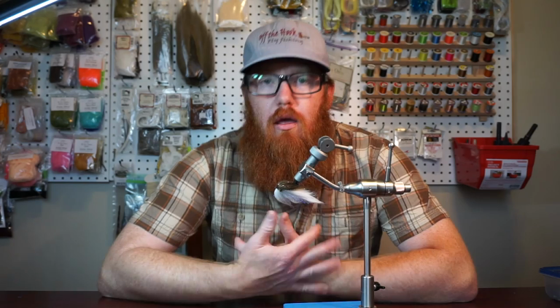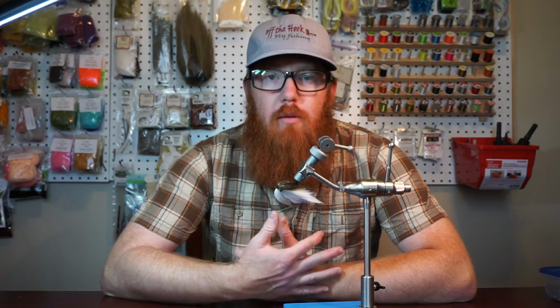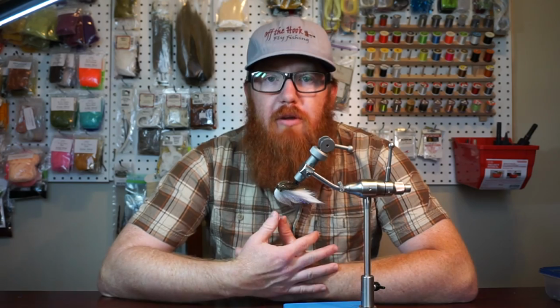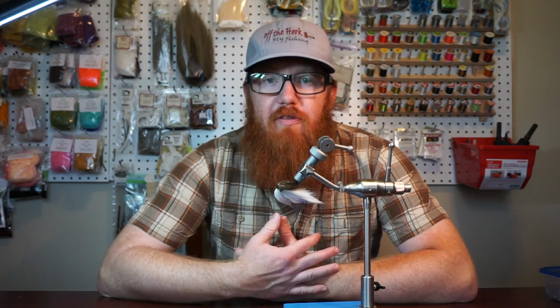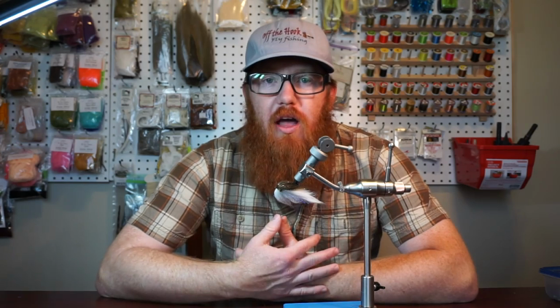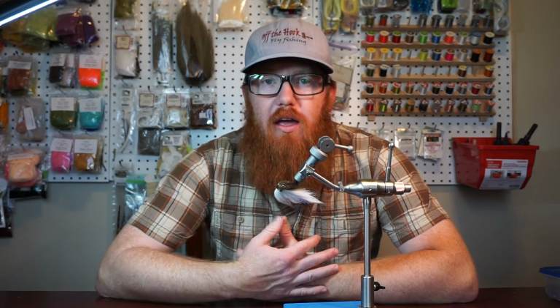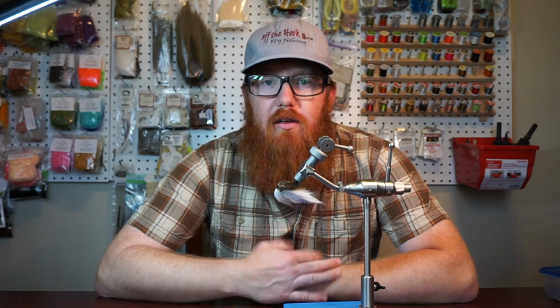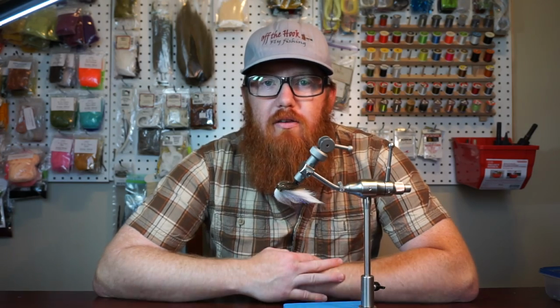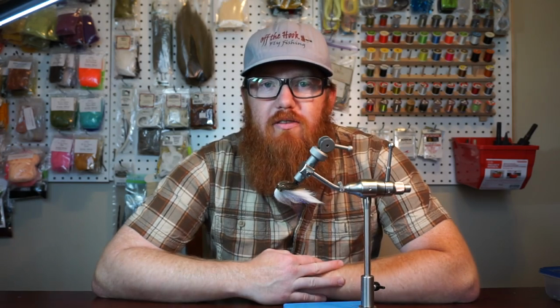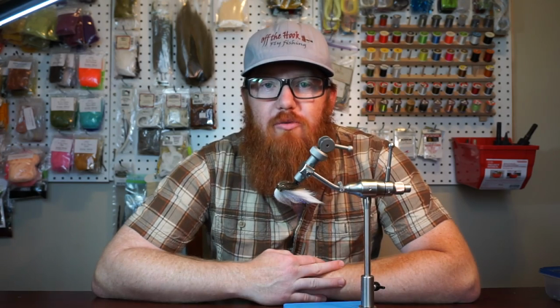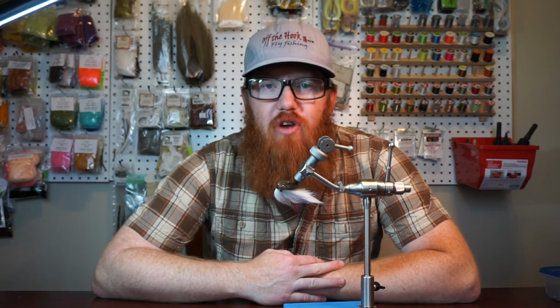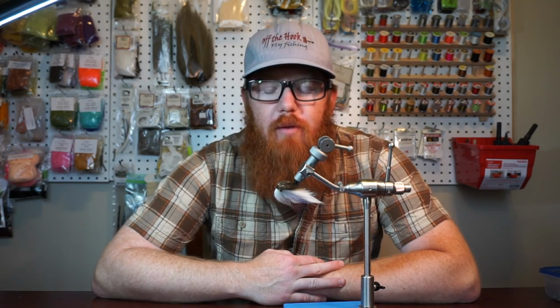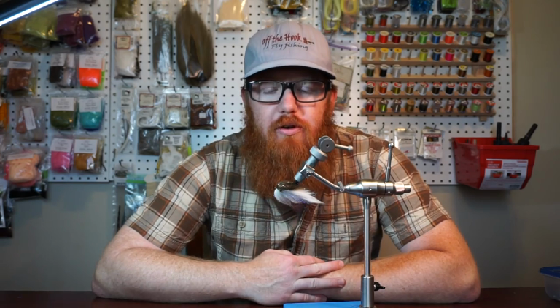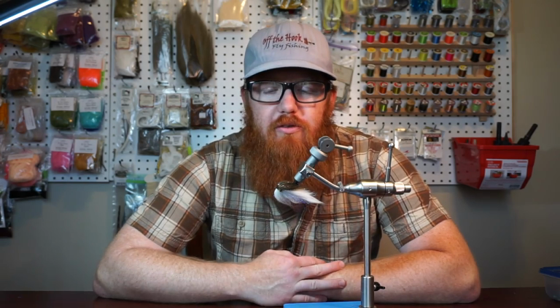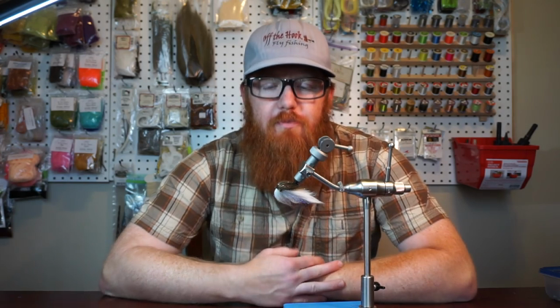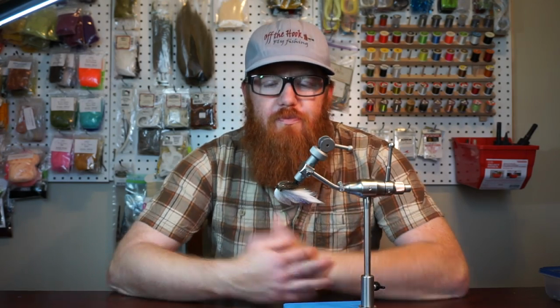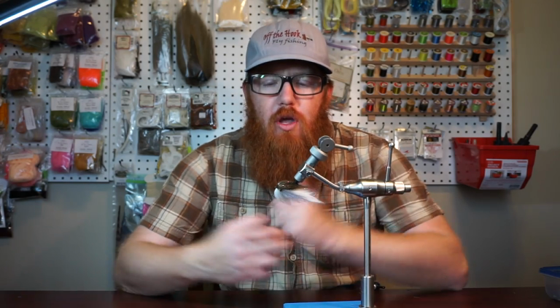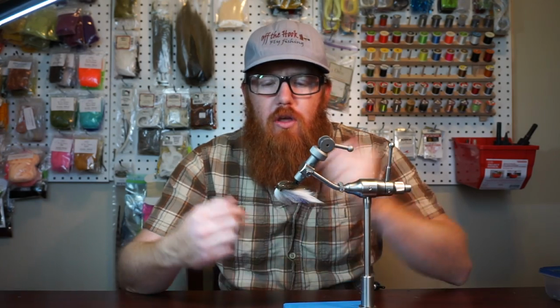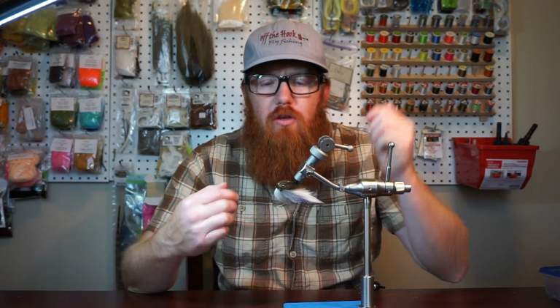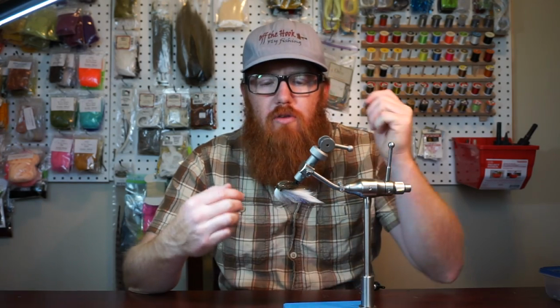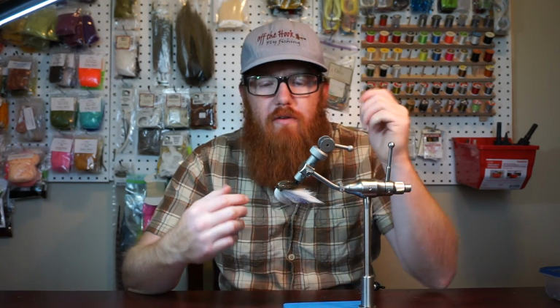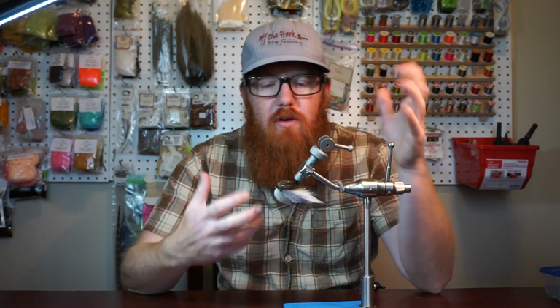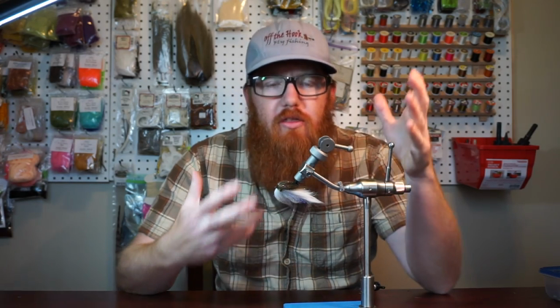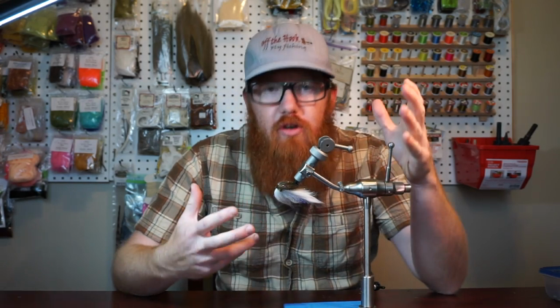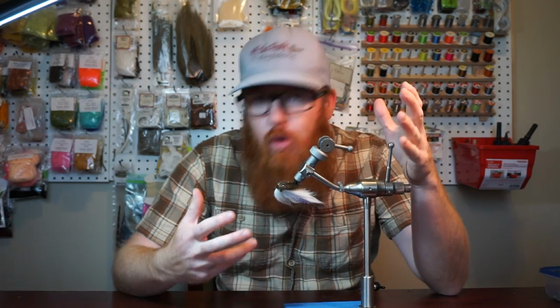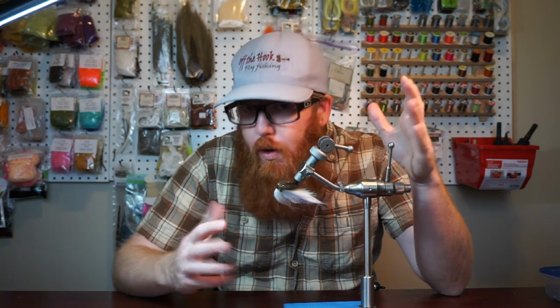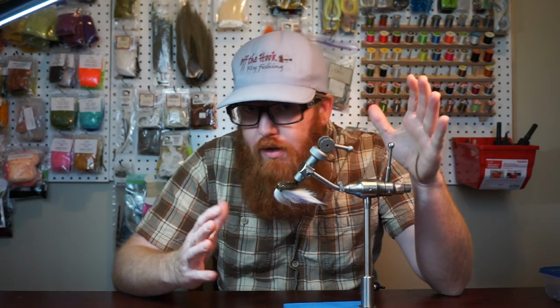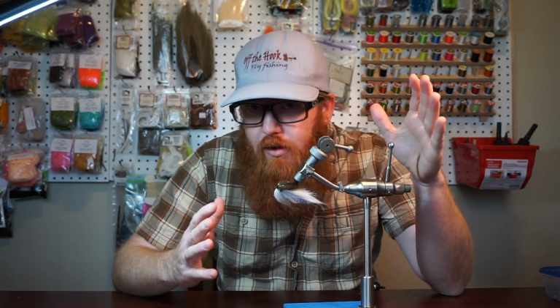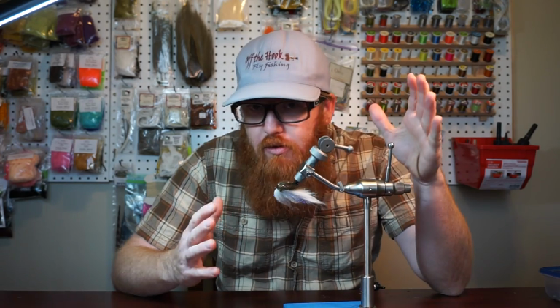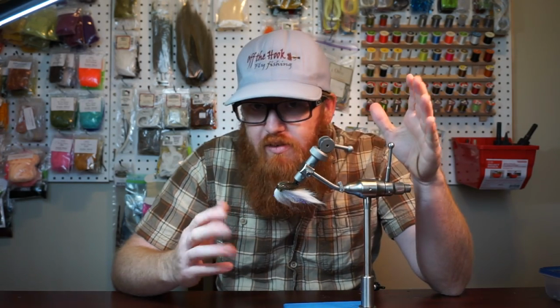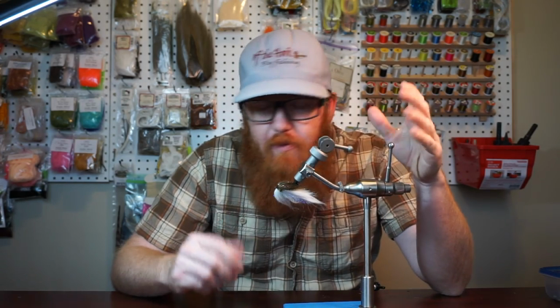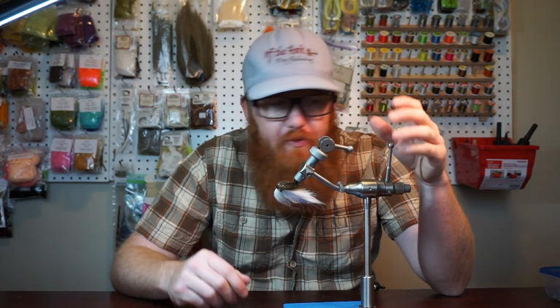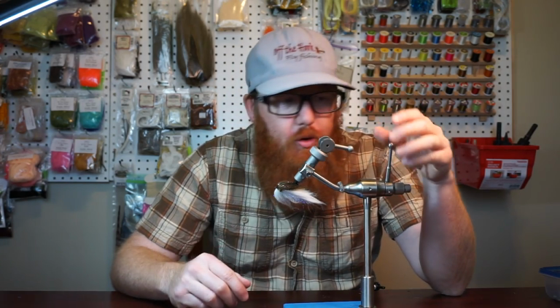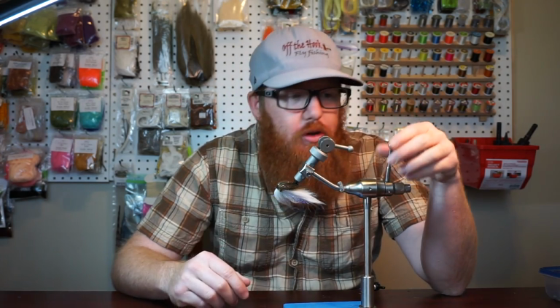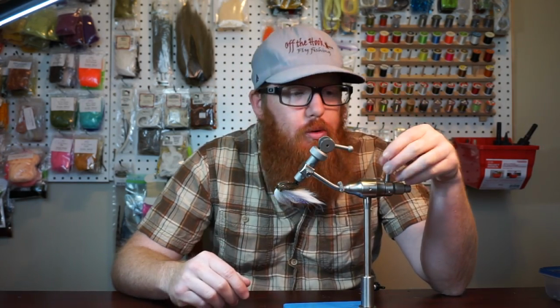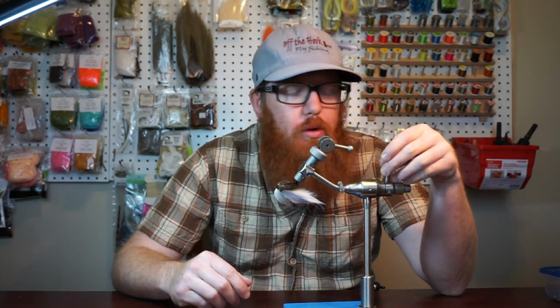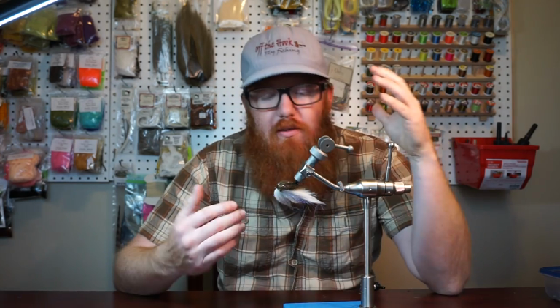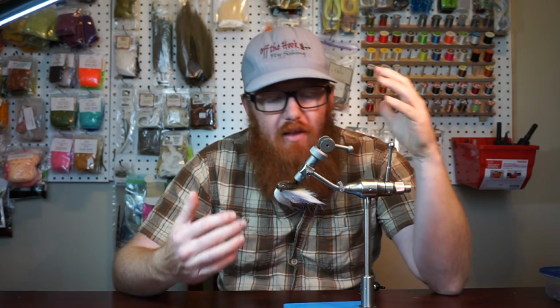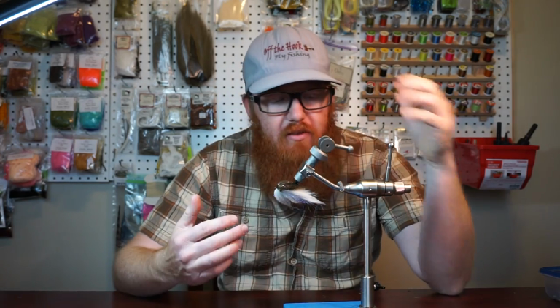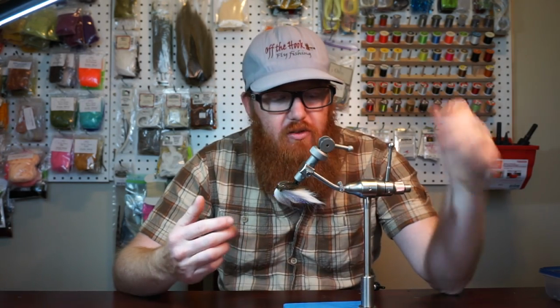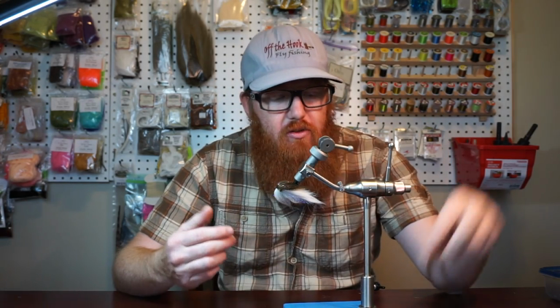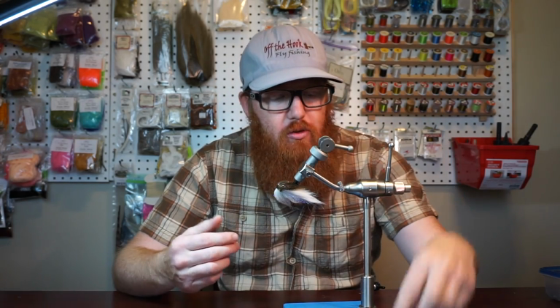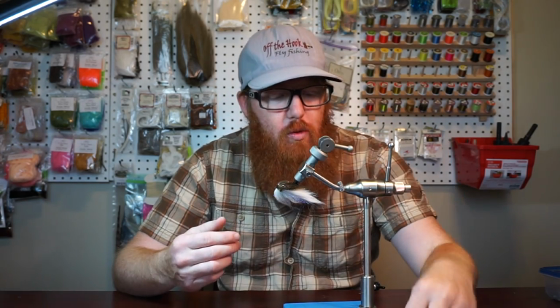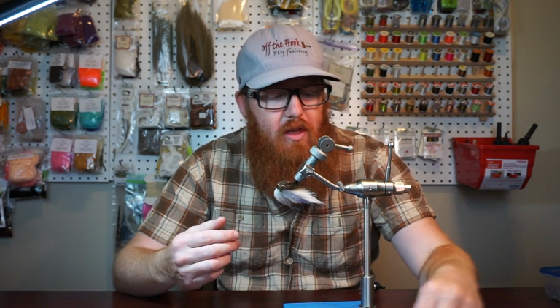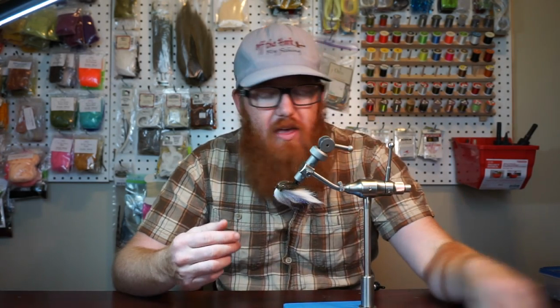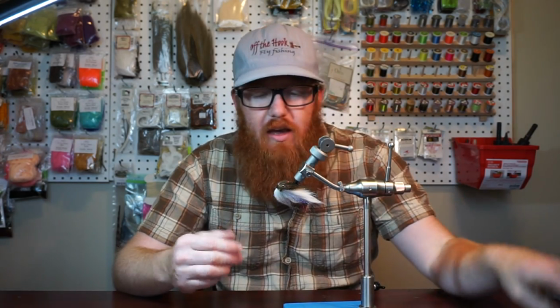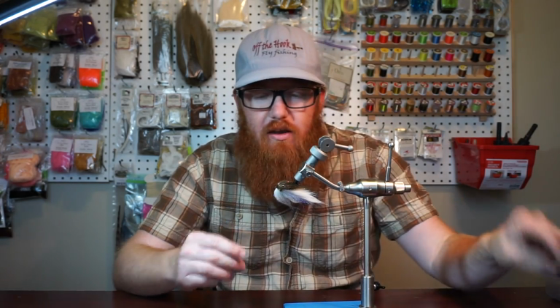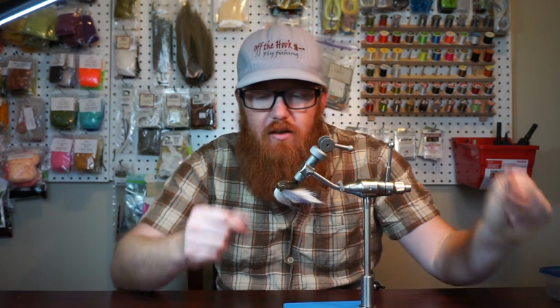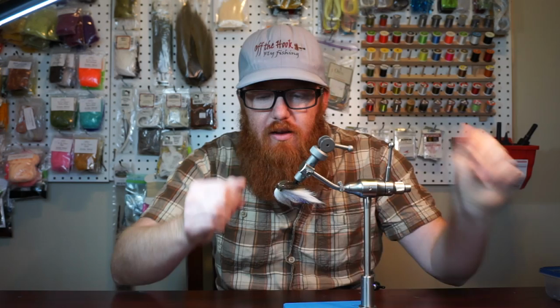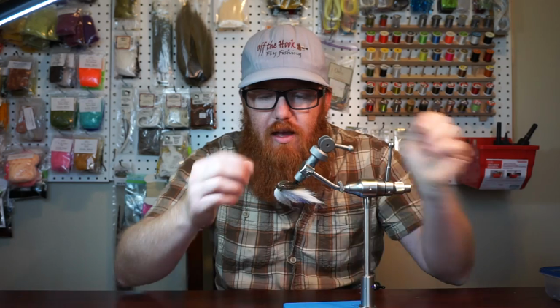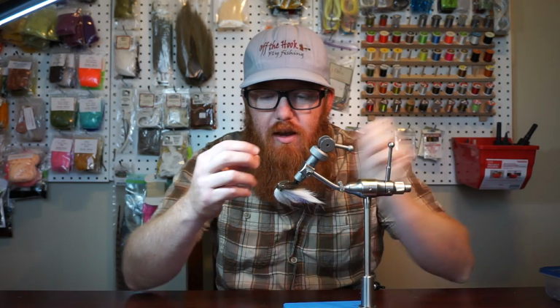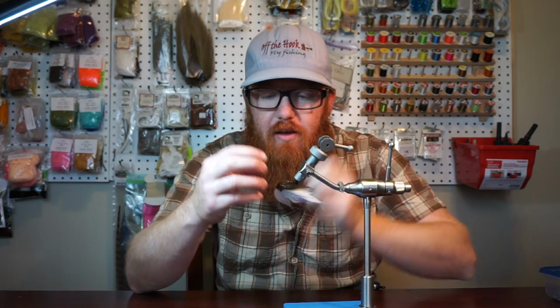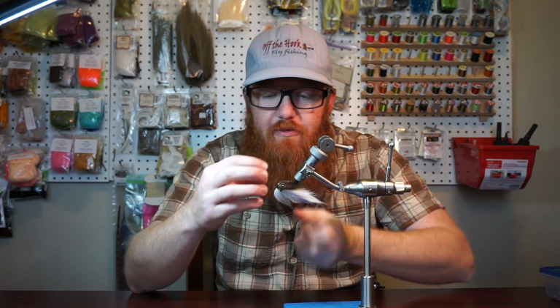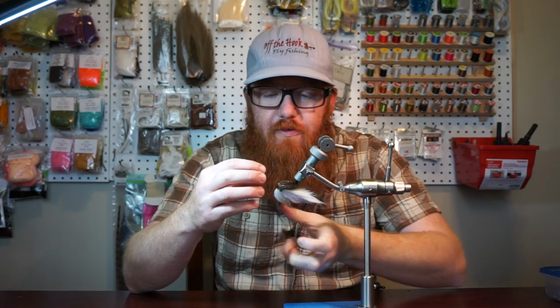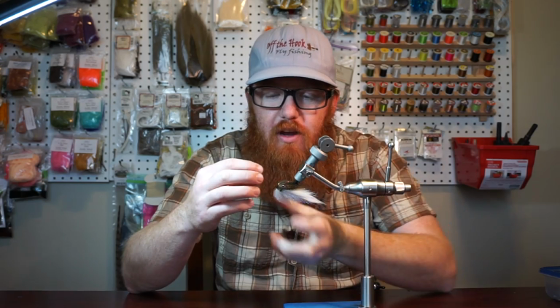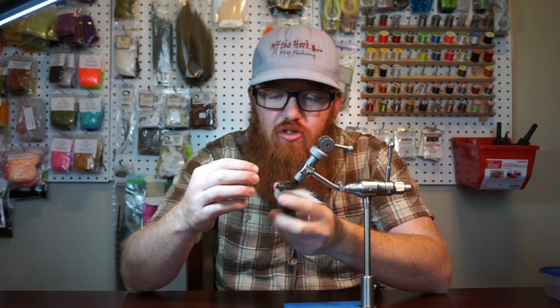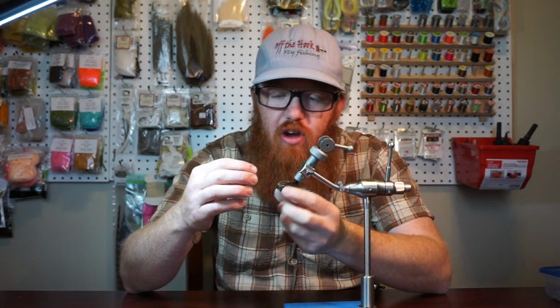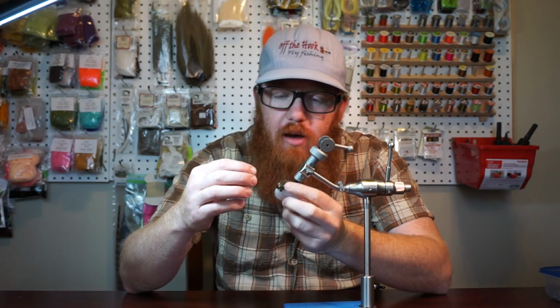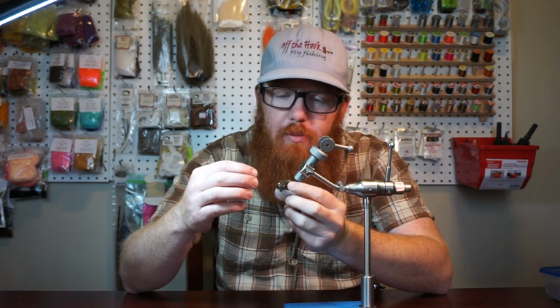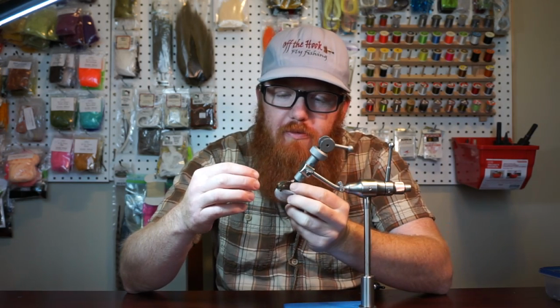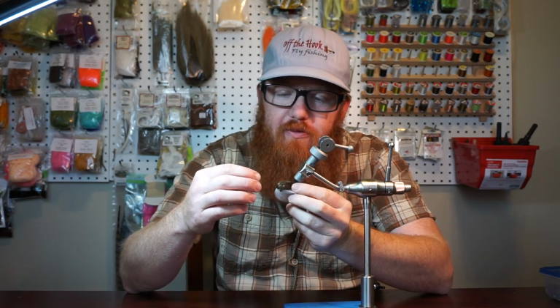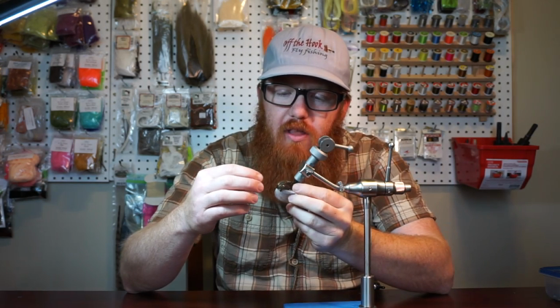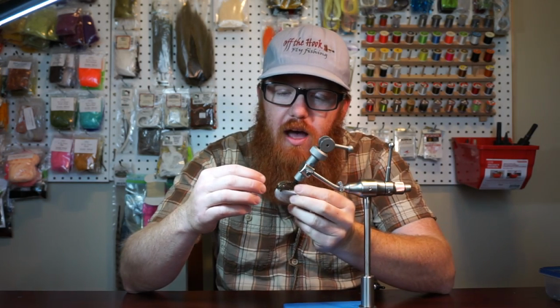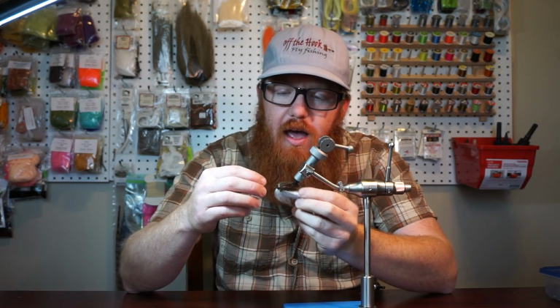Hey Midfly subscribers! I have another quick little tip for you. This has to do with how to kind of finish up a fly.